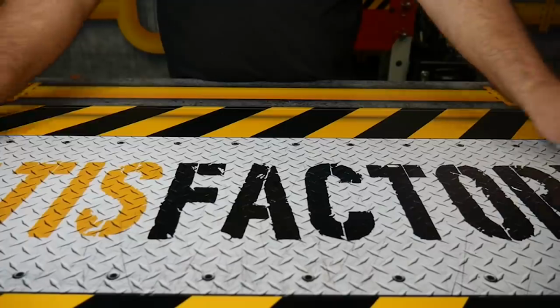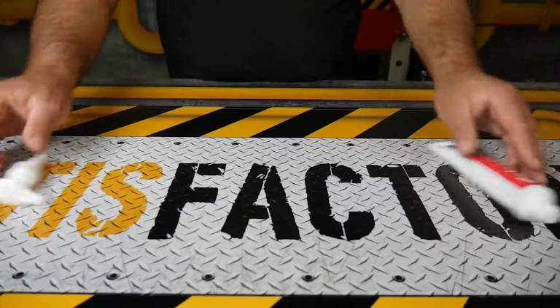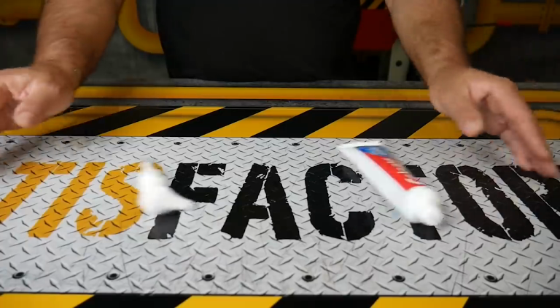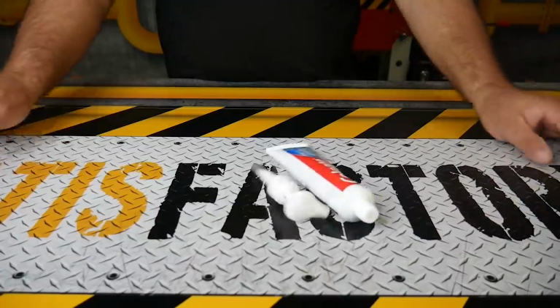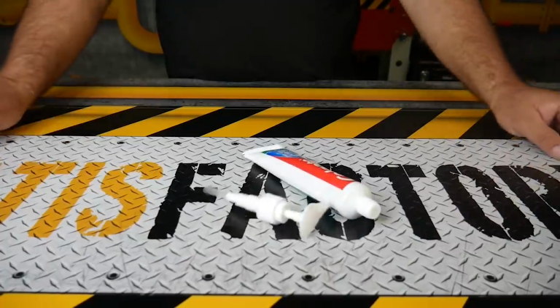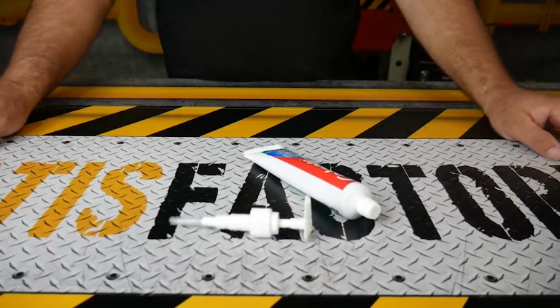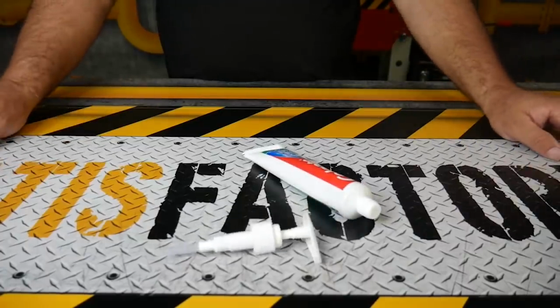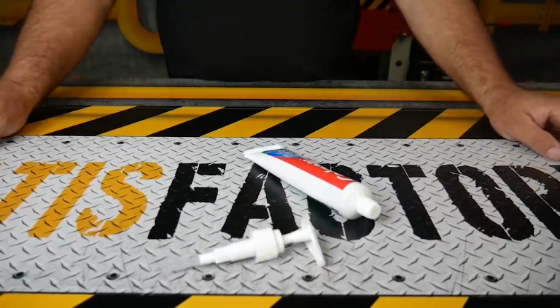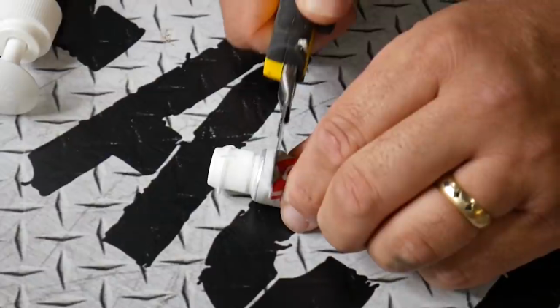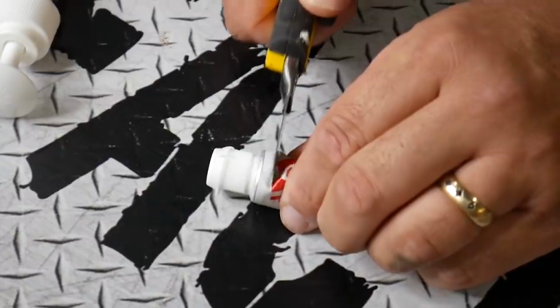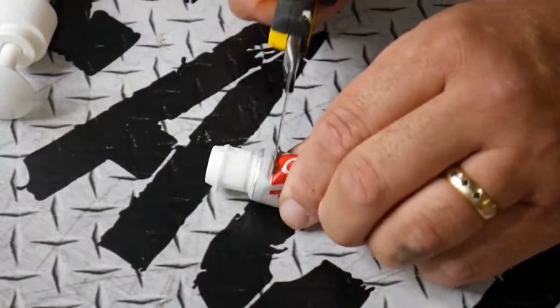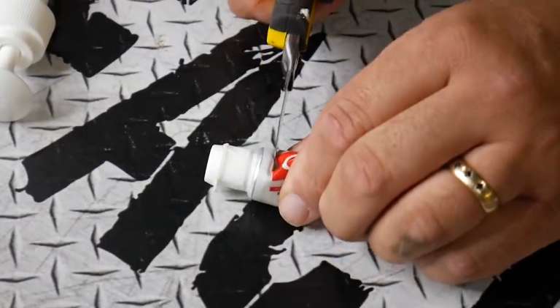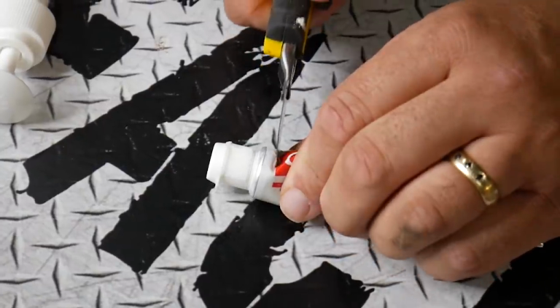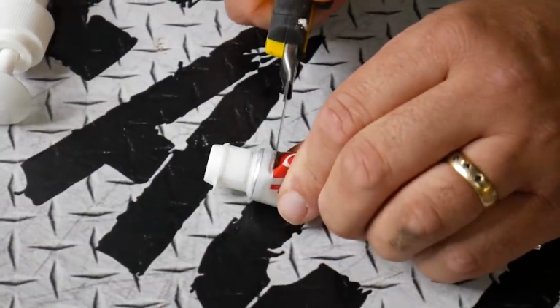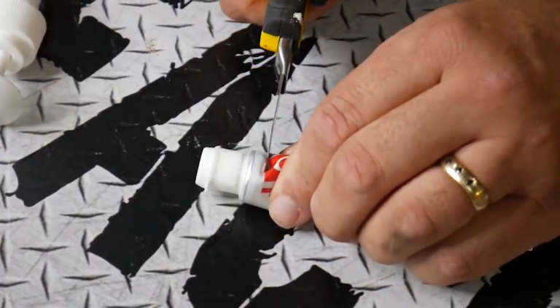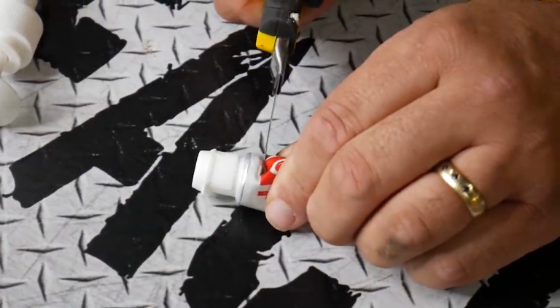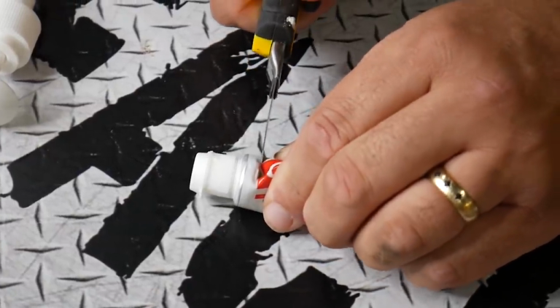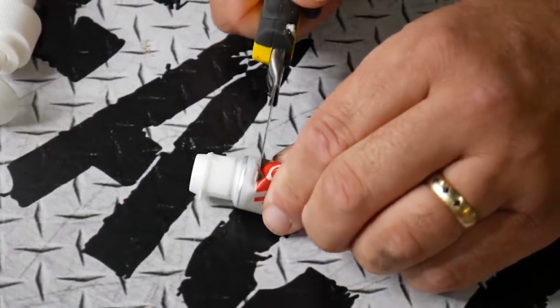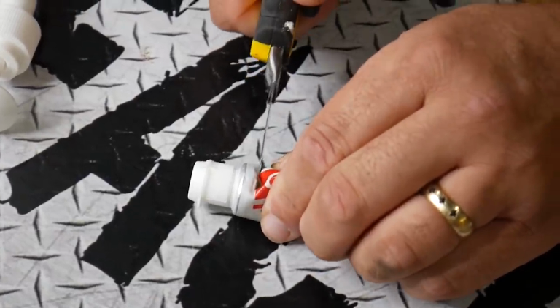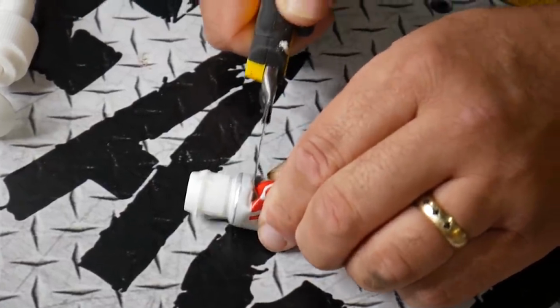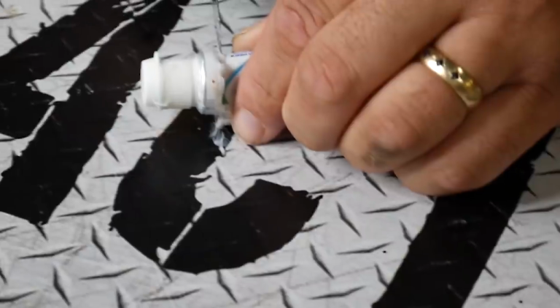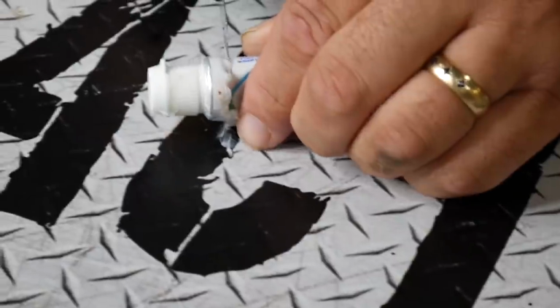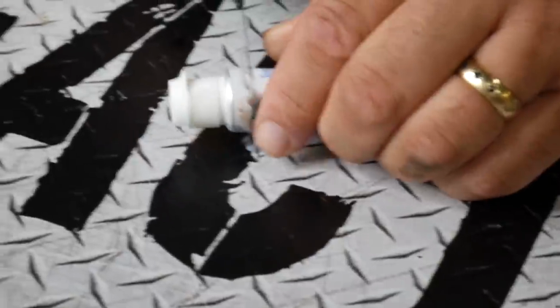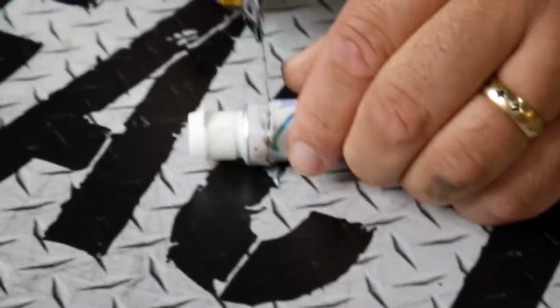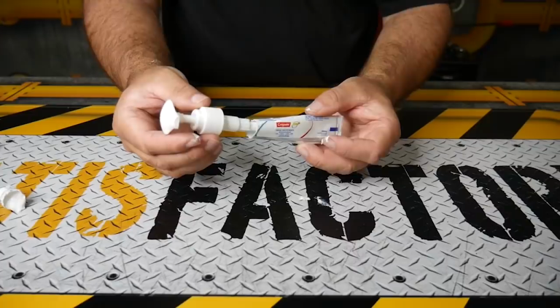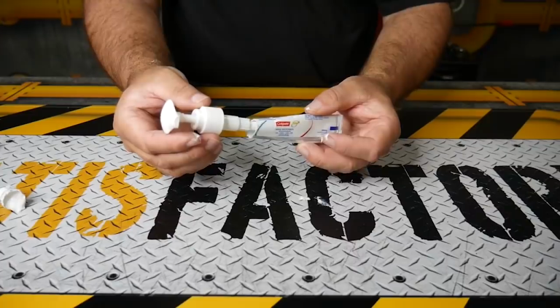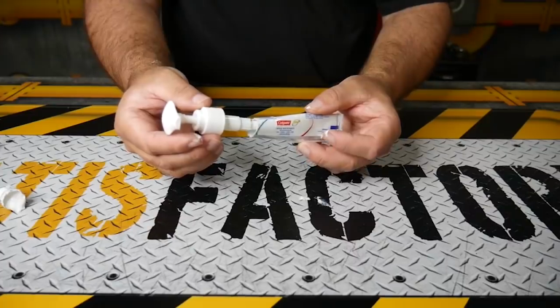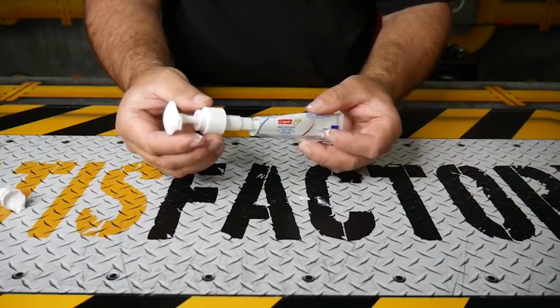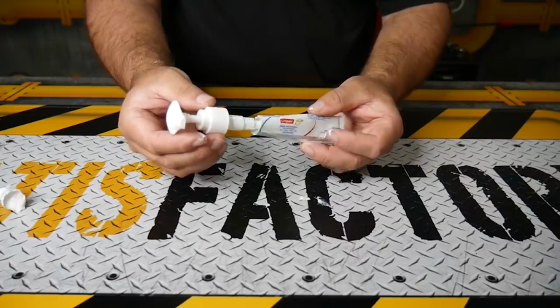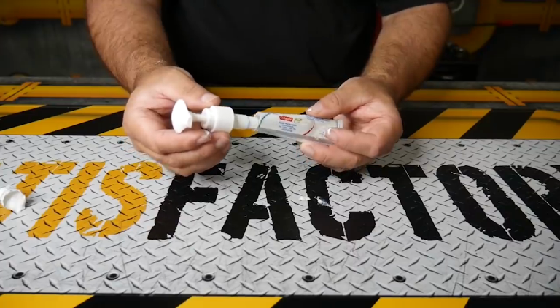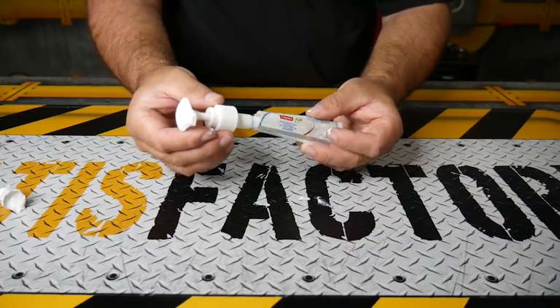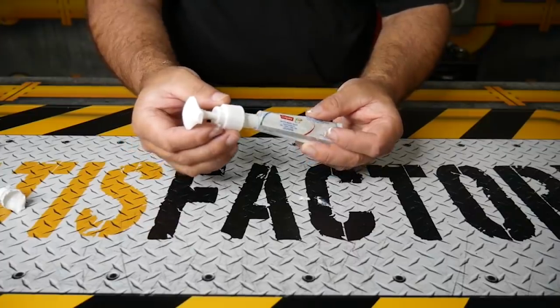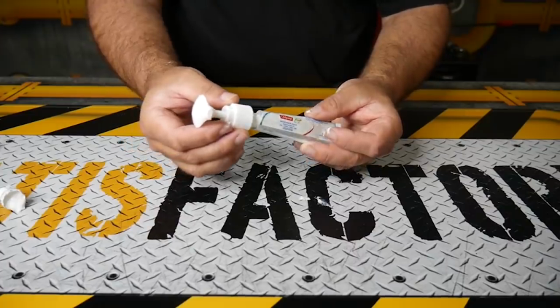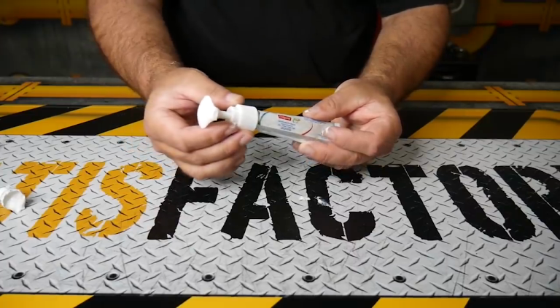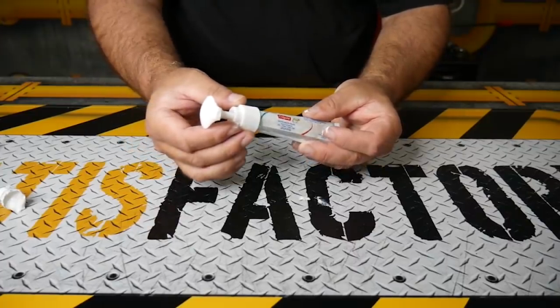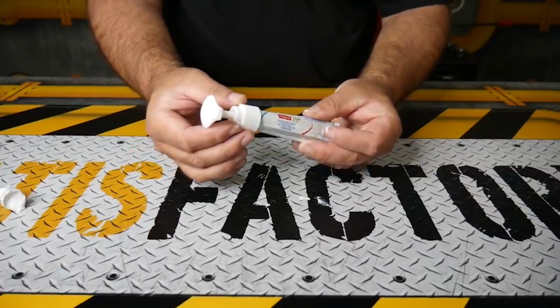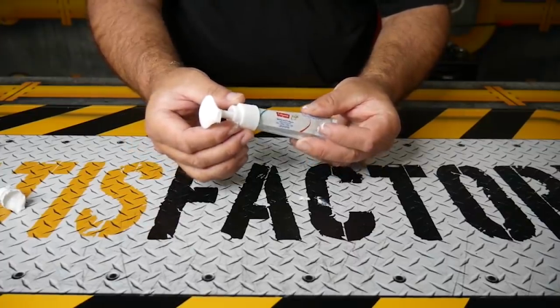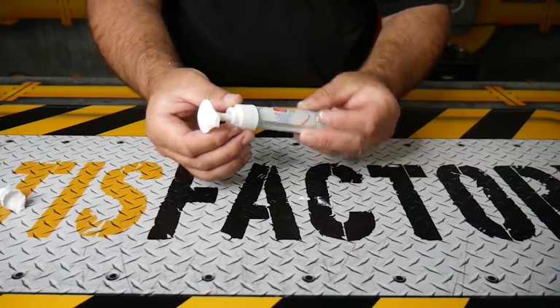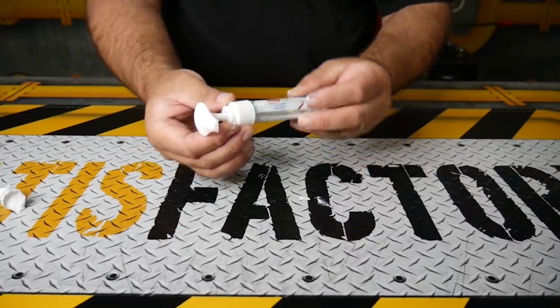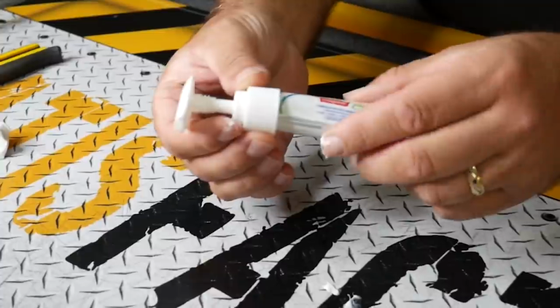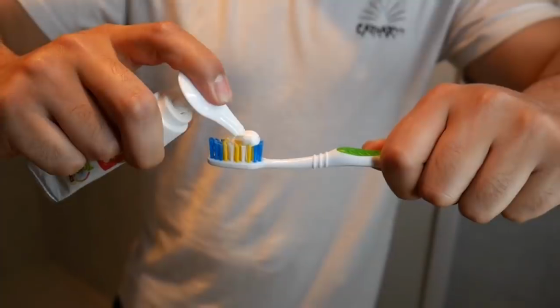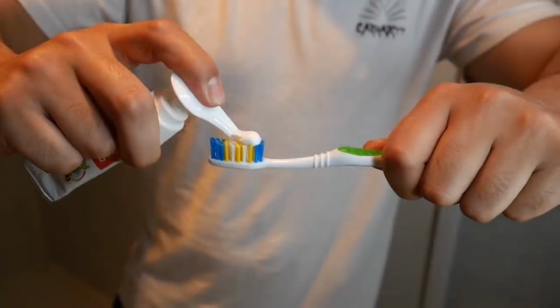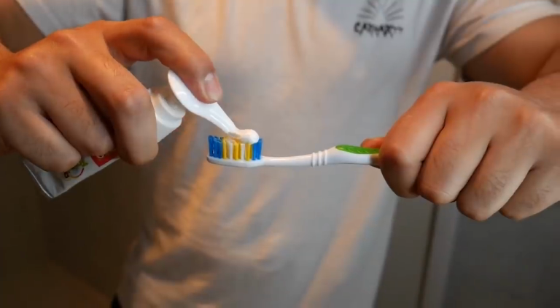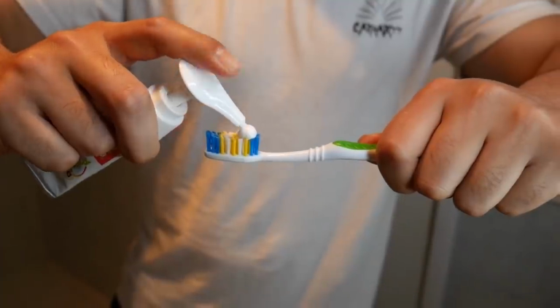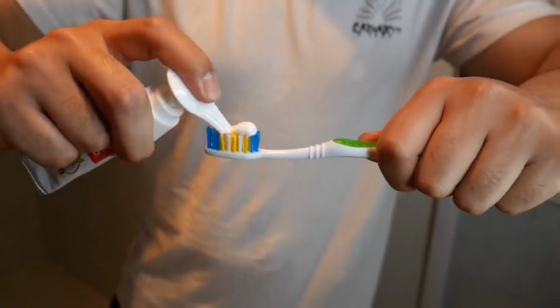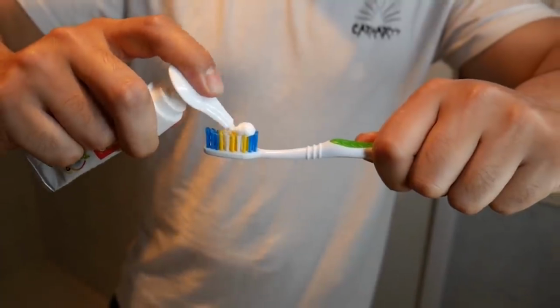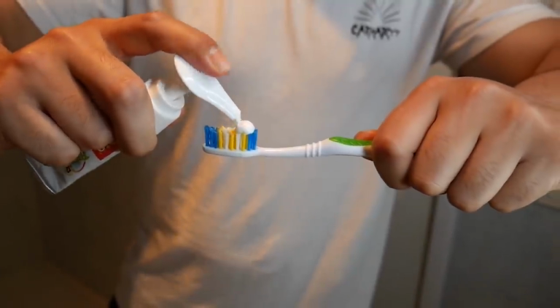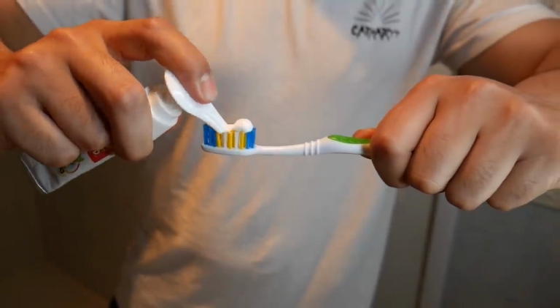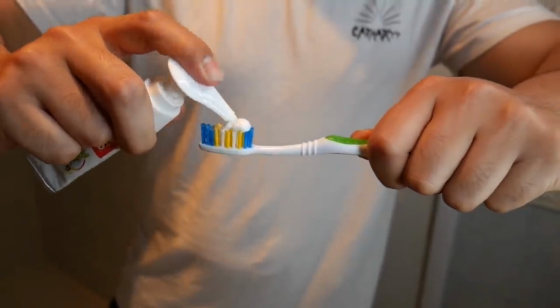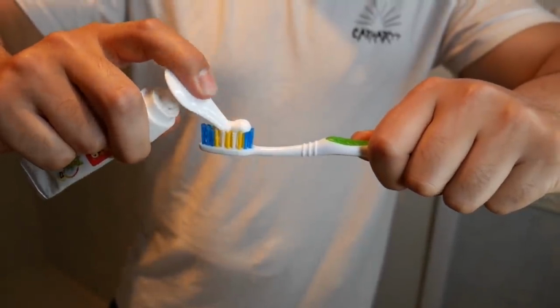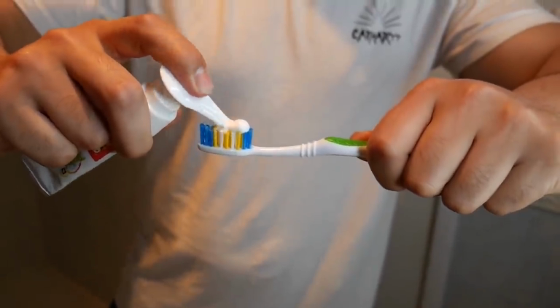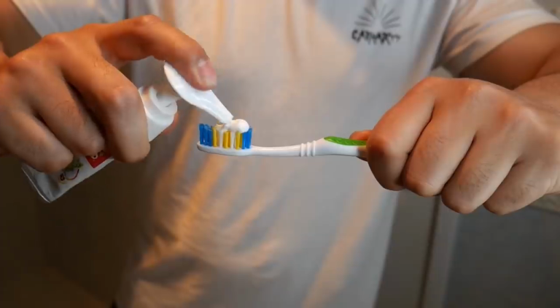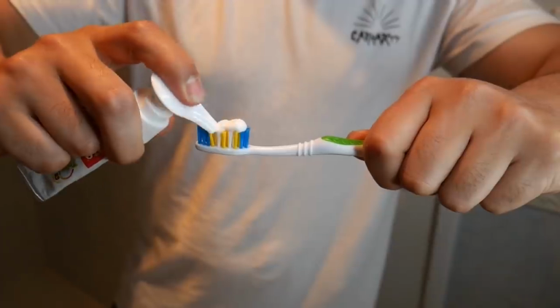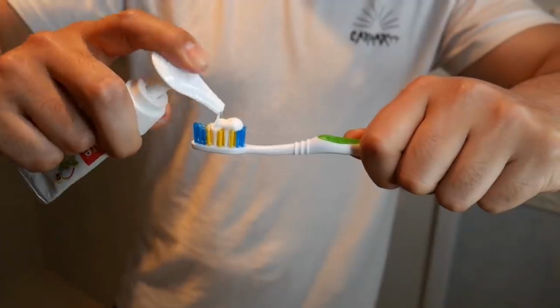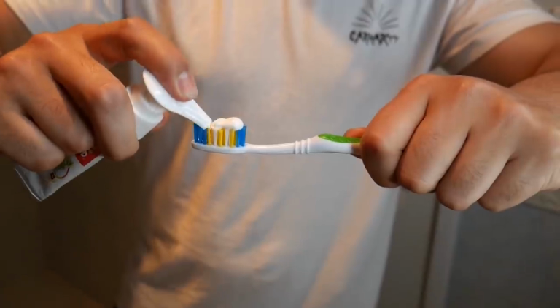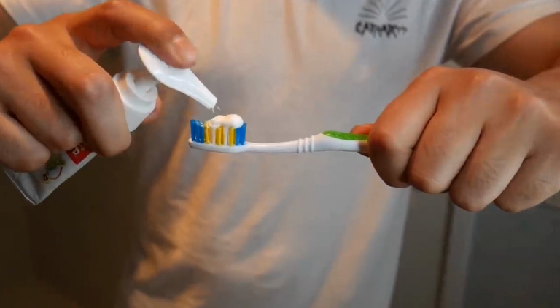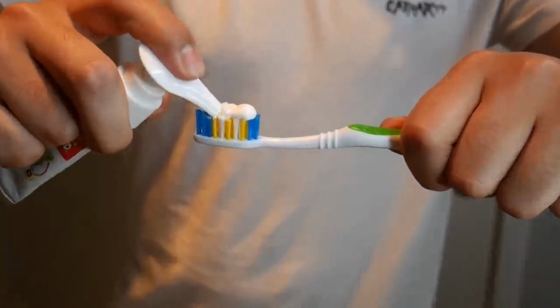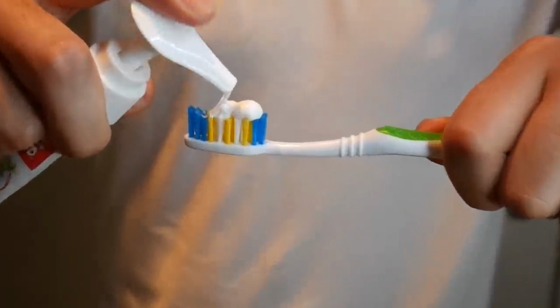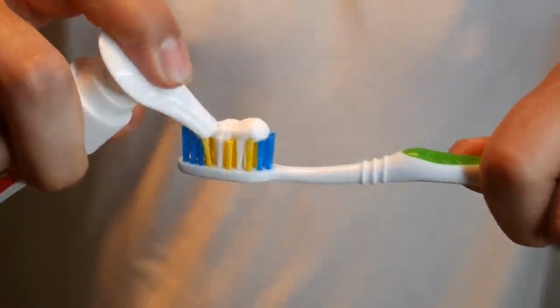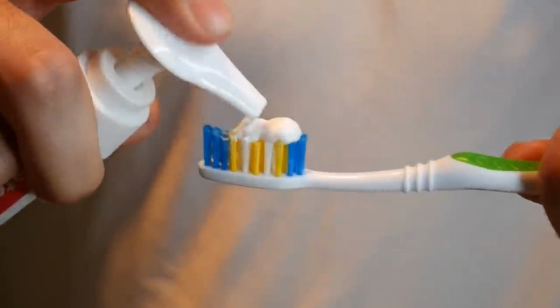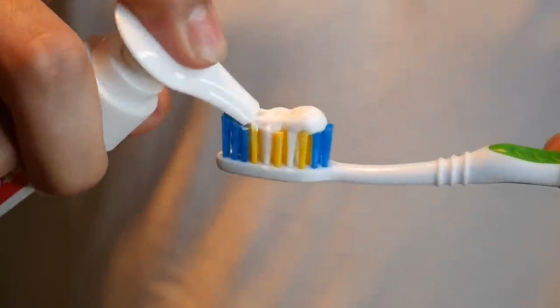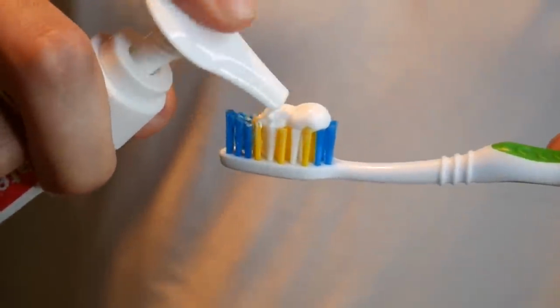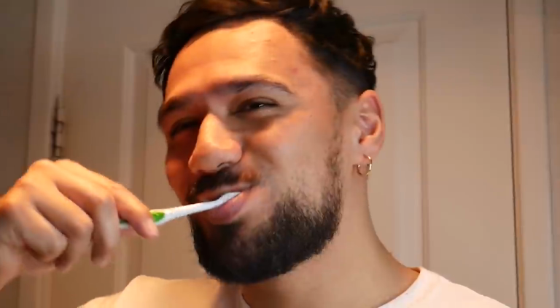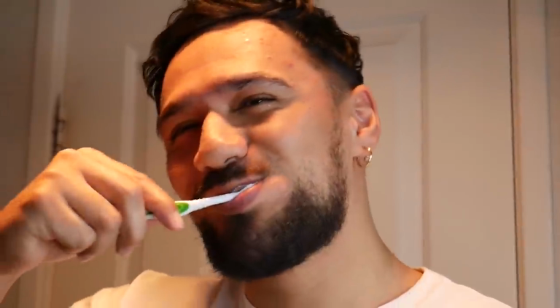Grab your toothpaste bottle, cut the top off your toothpaste and put the soap lid inside there. Now you can perfectly squeeze out toothpaste in a second.